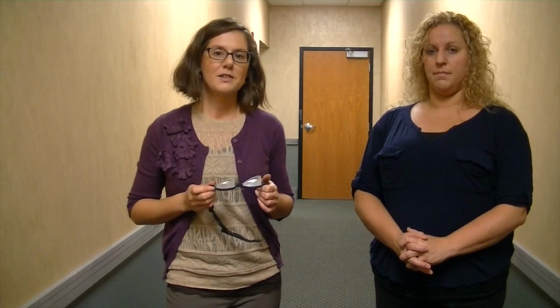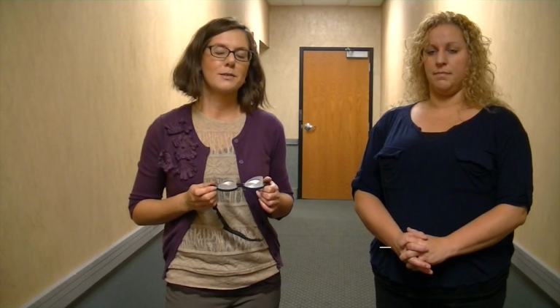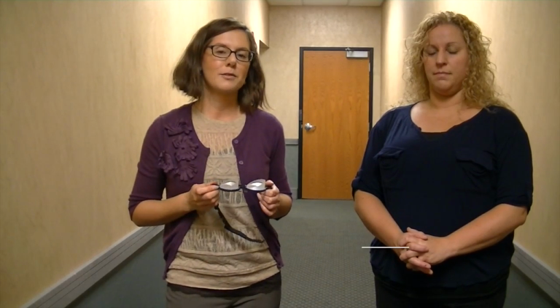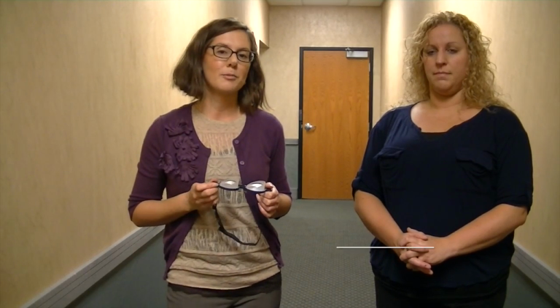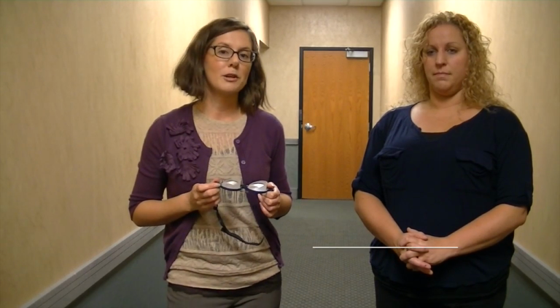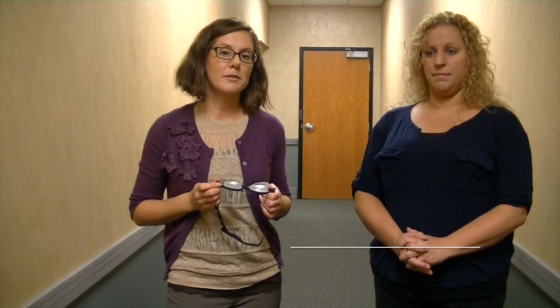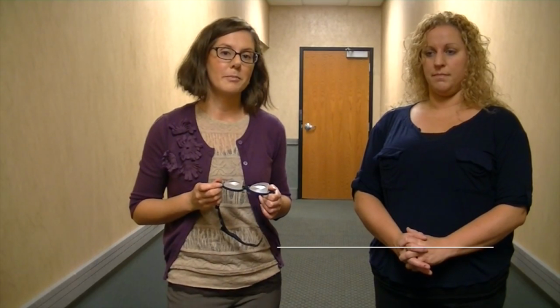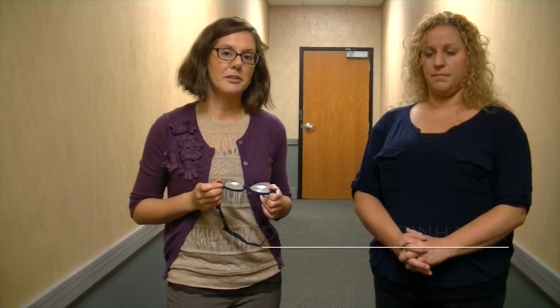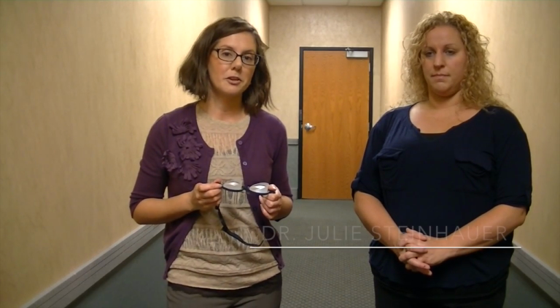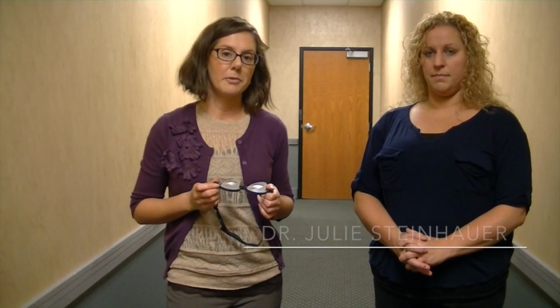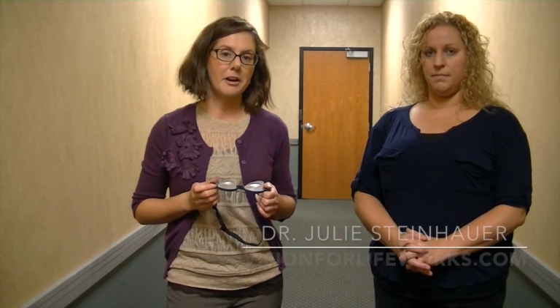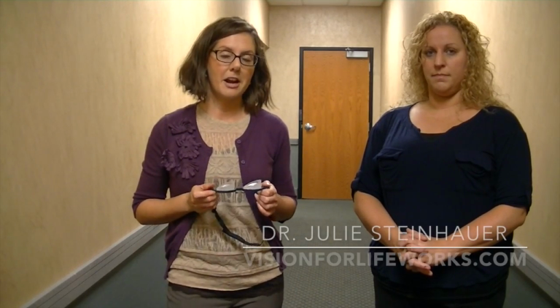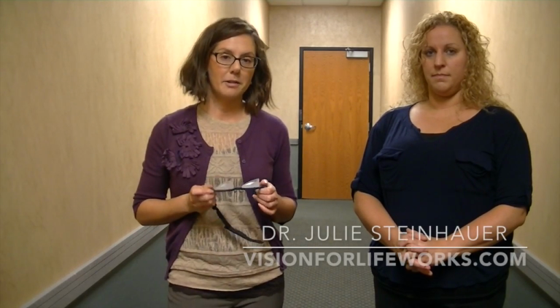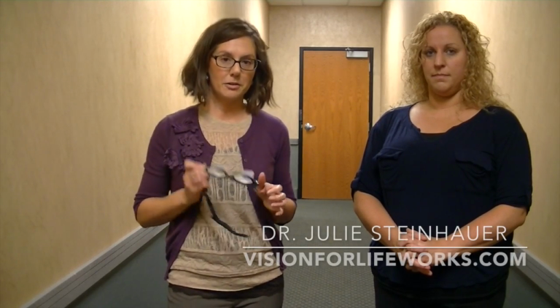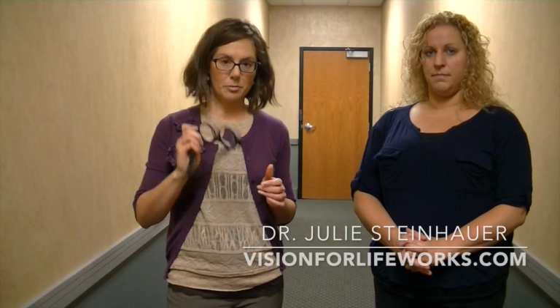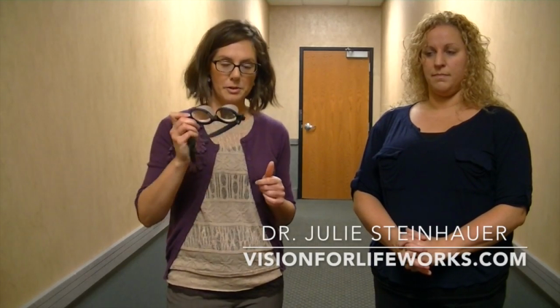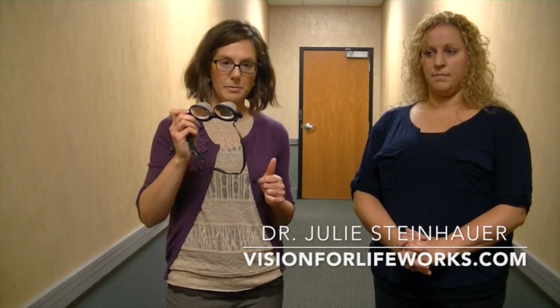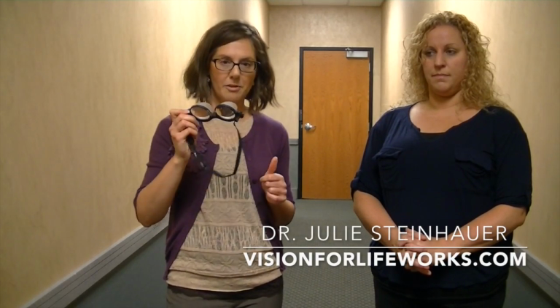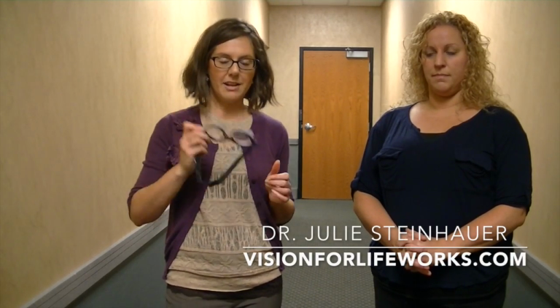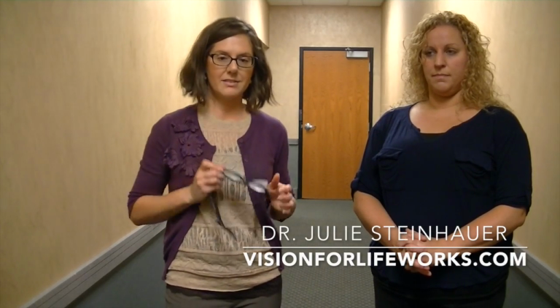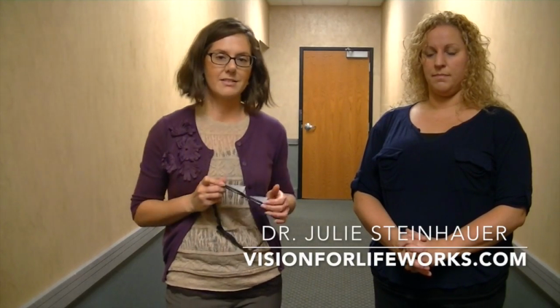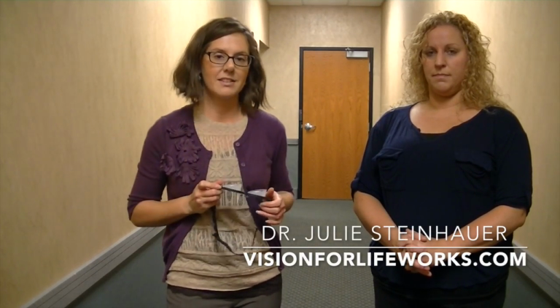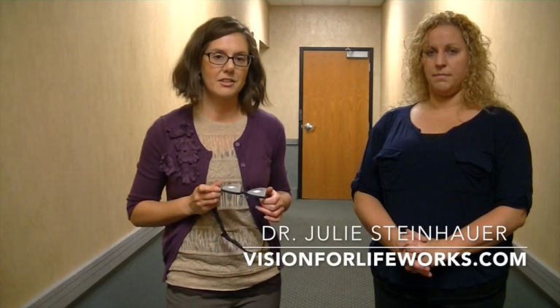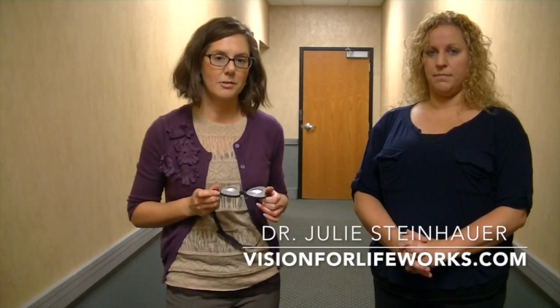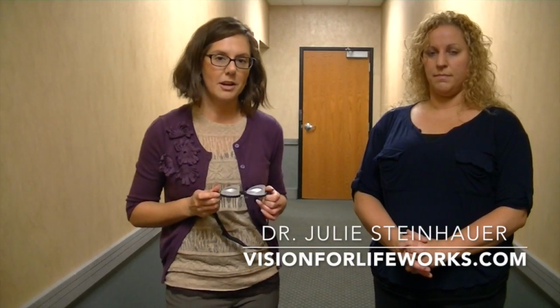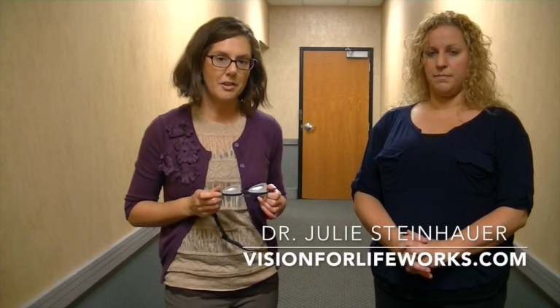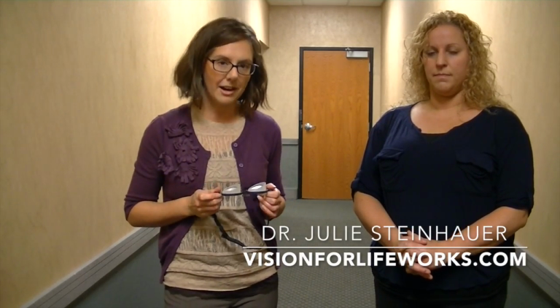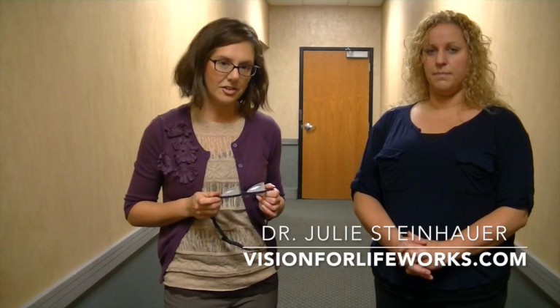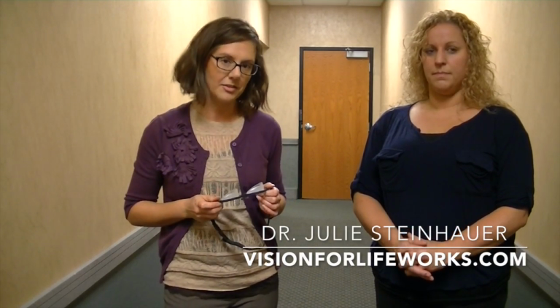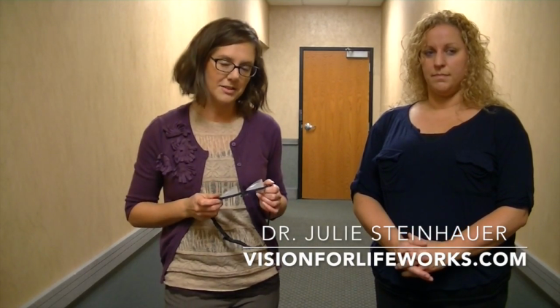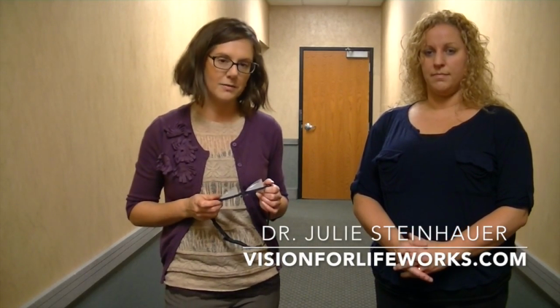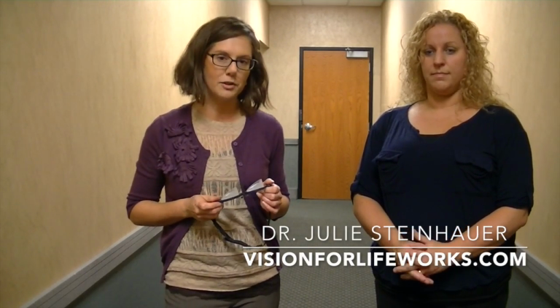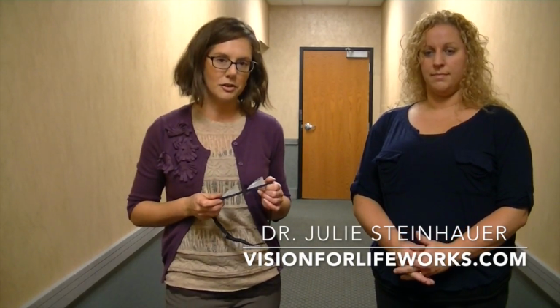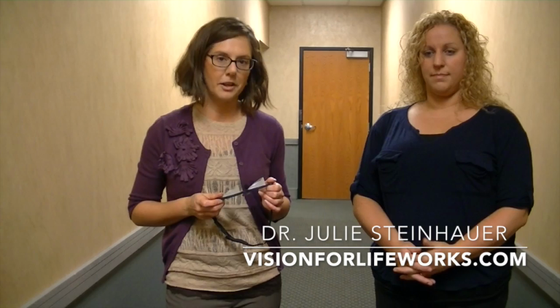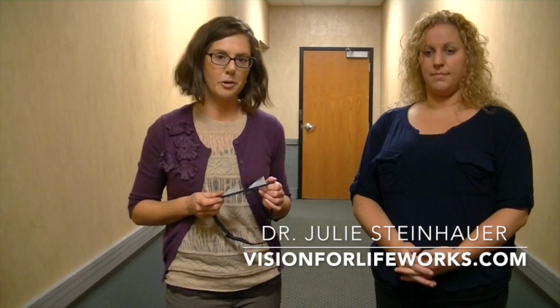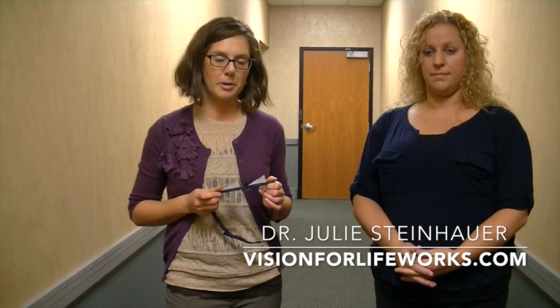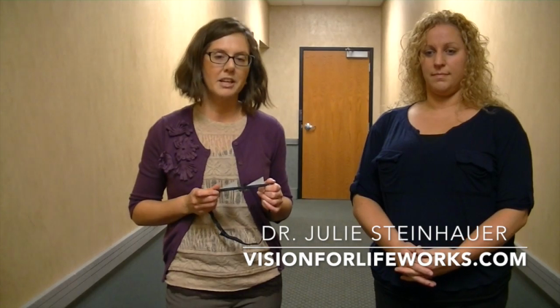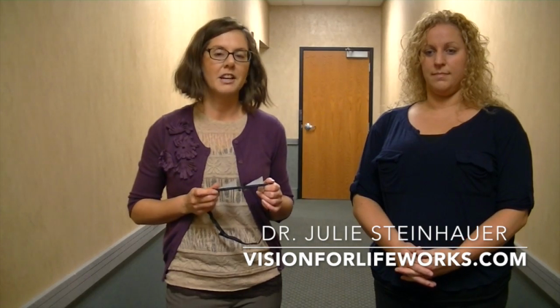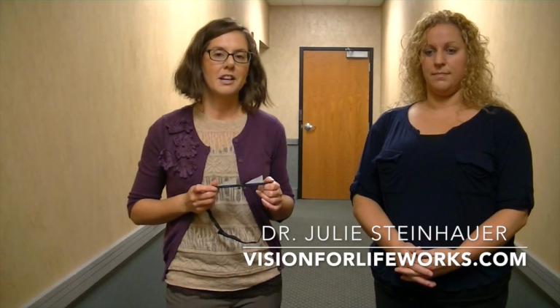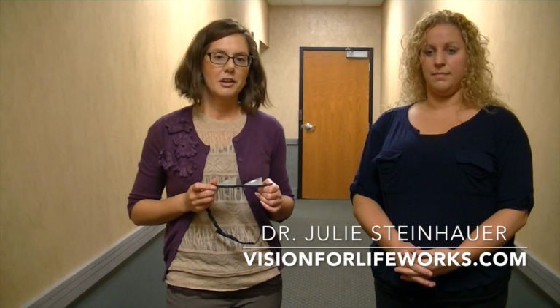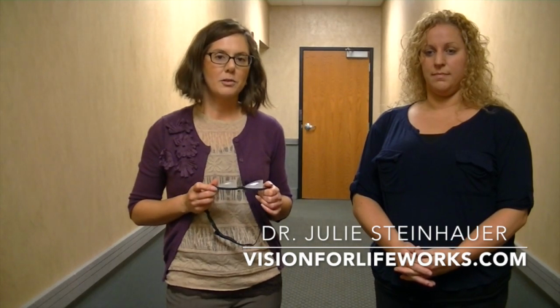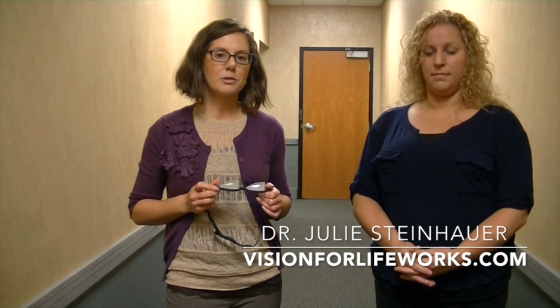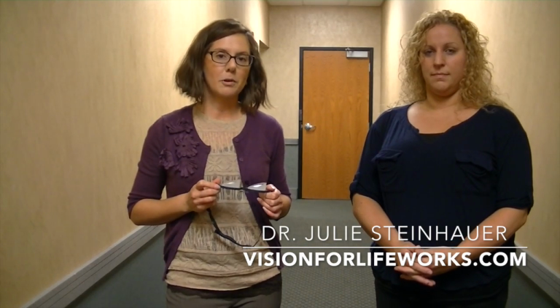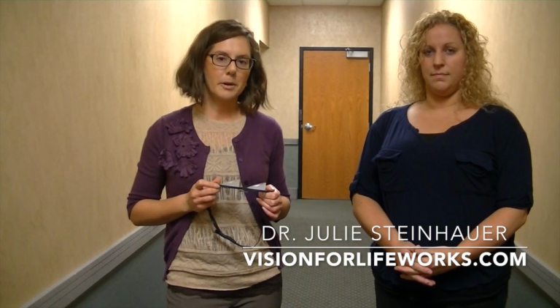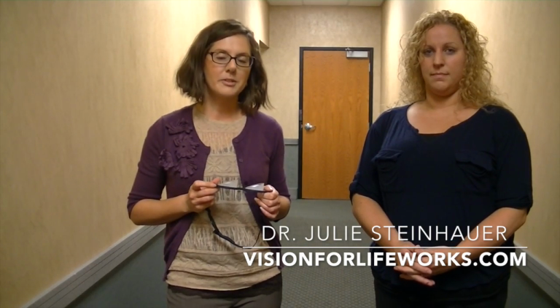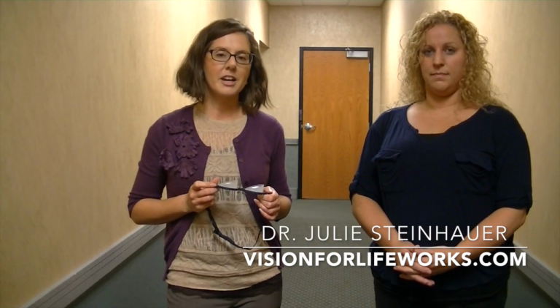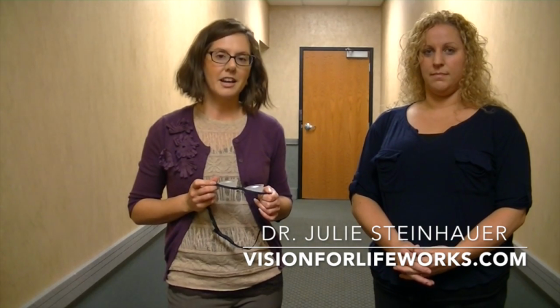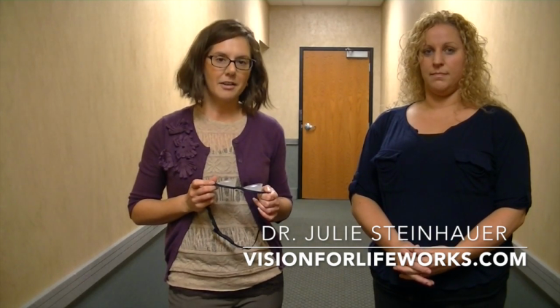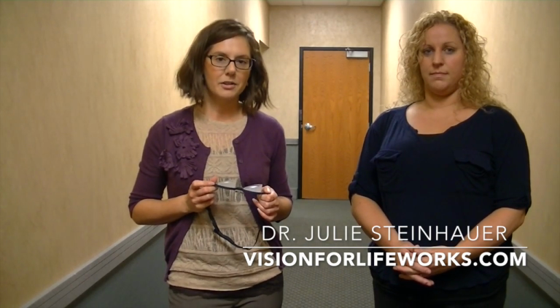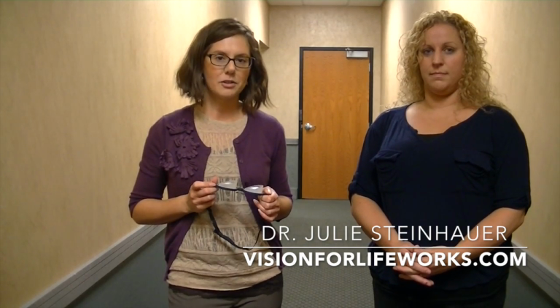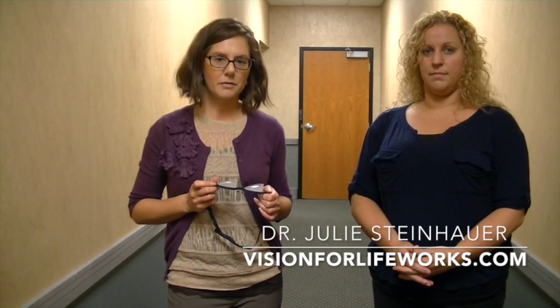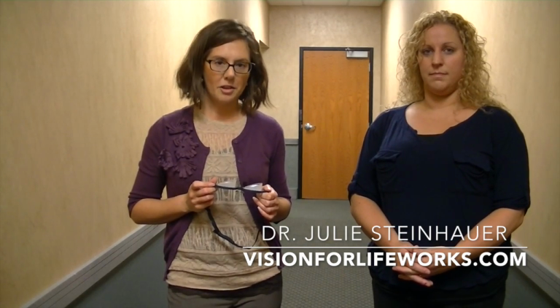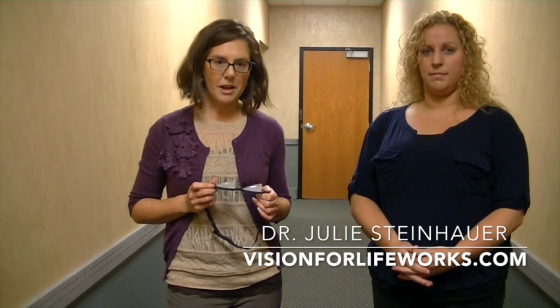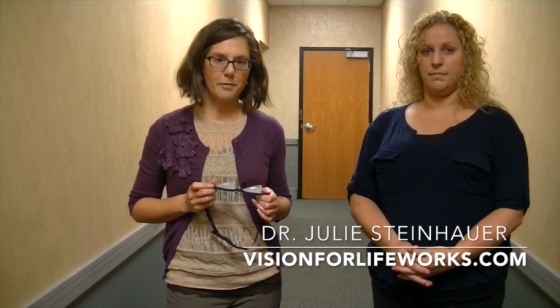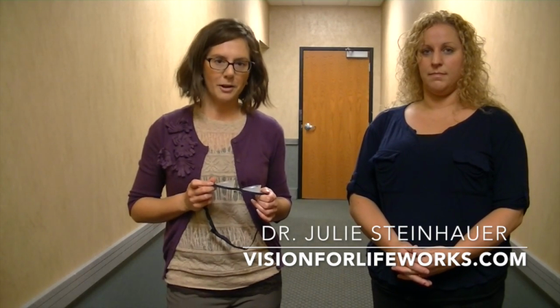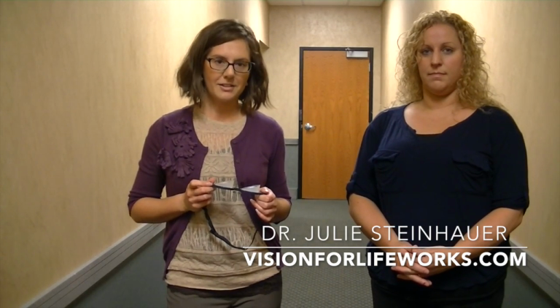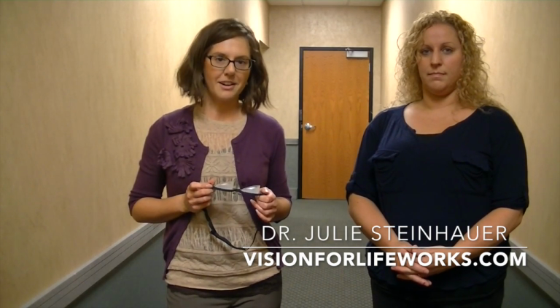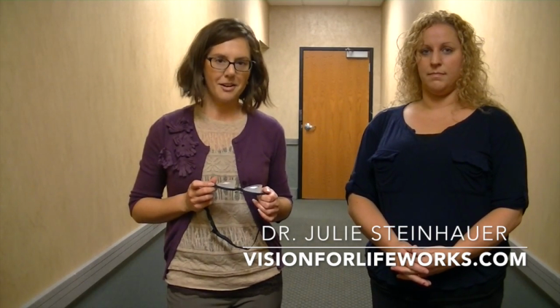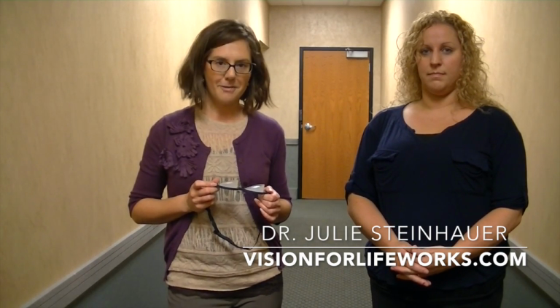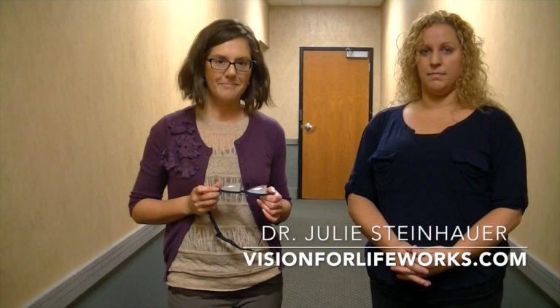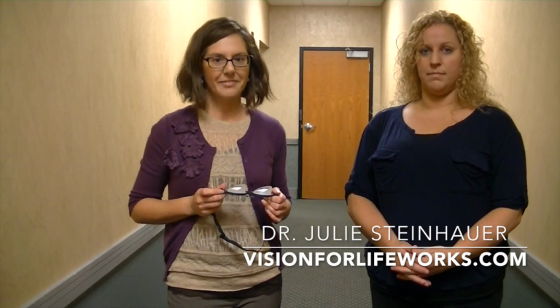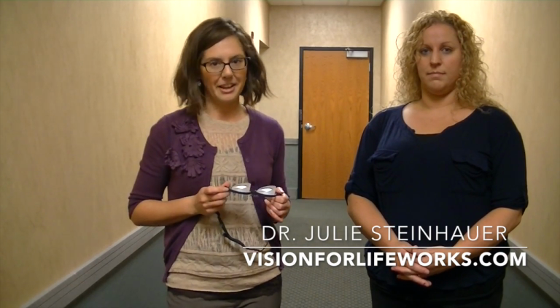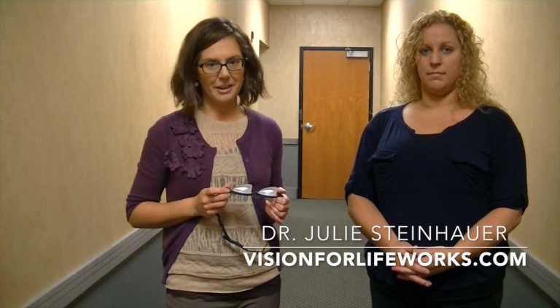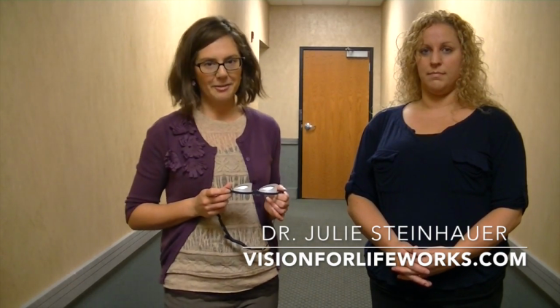For more information about how we use prism glasses and do other activities in vision therapy, go to our website at visionforlifeworks.com. Thank you.